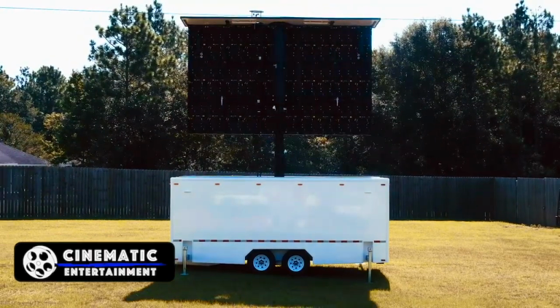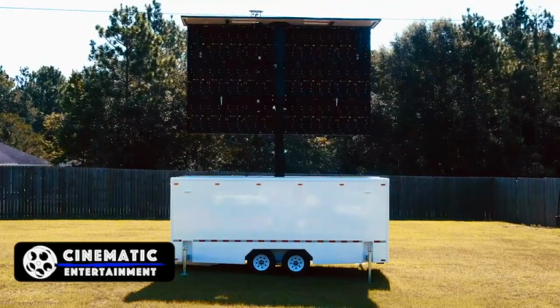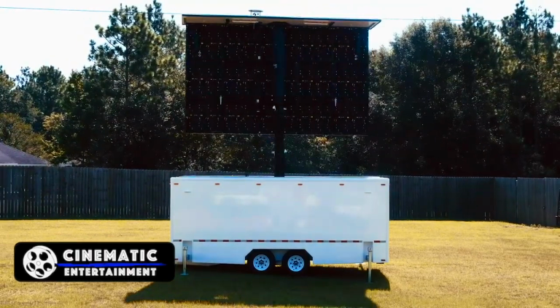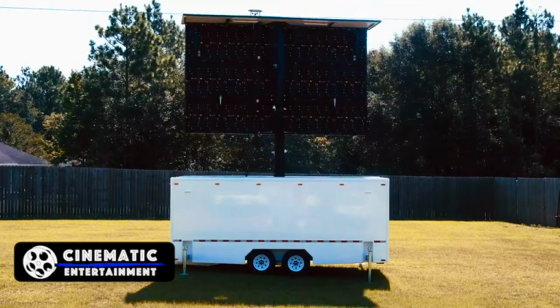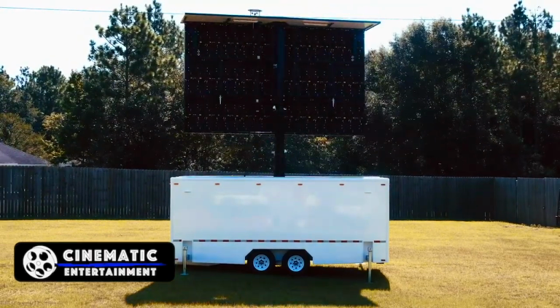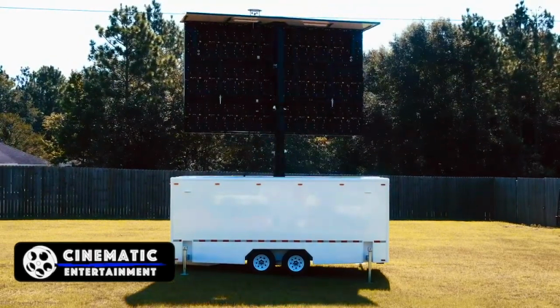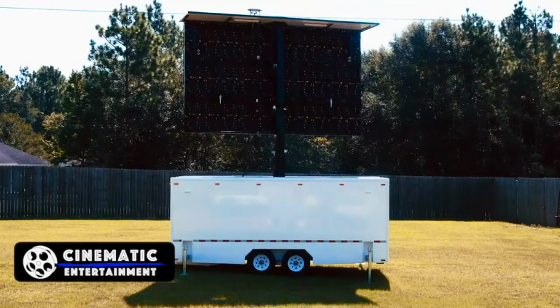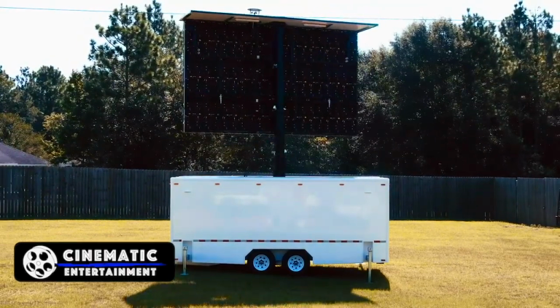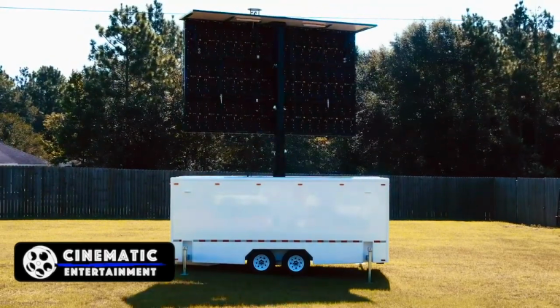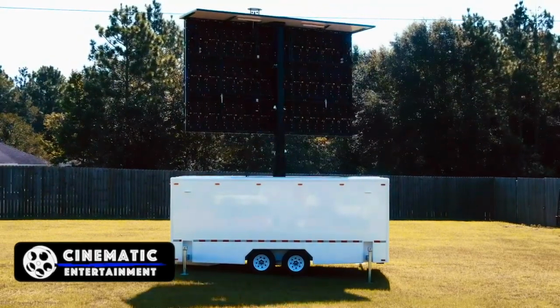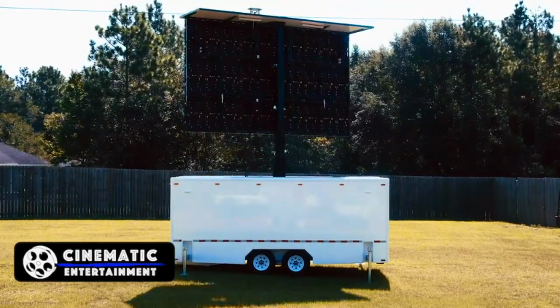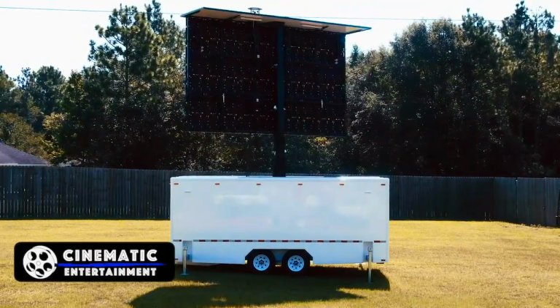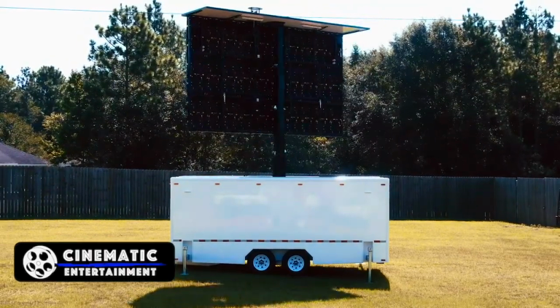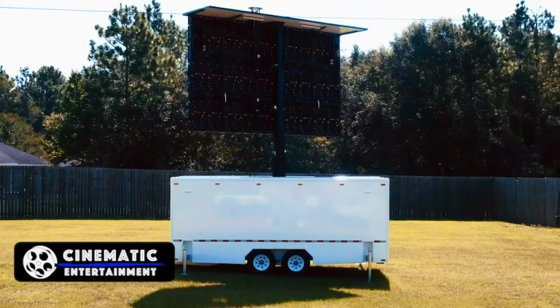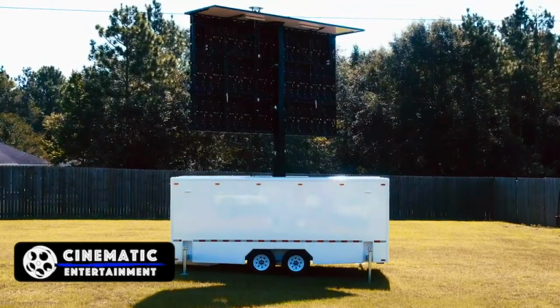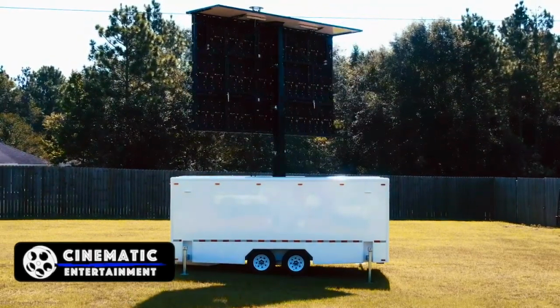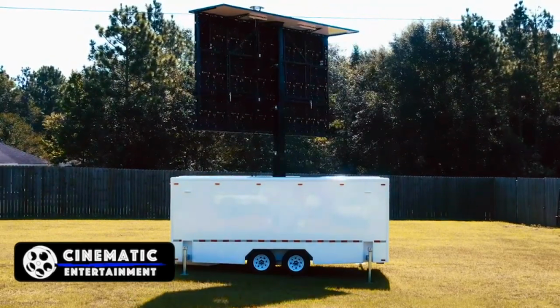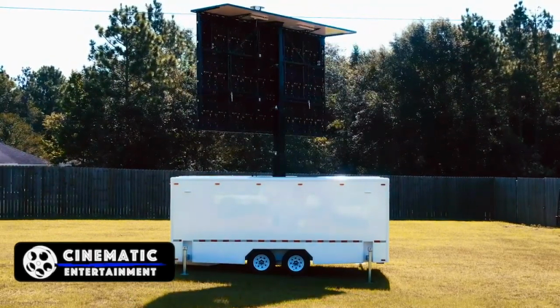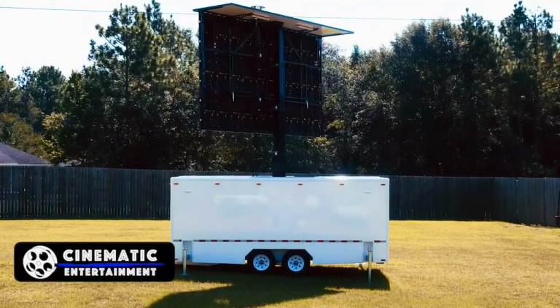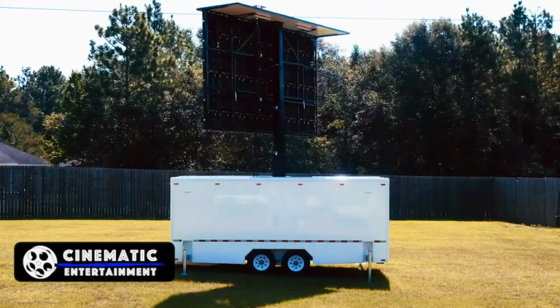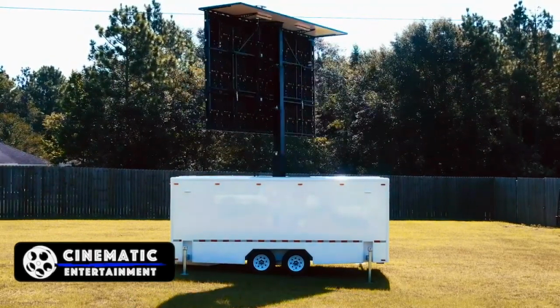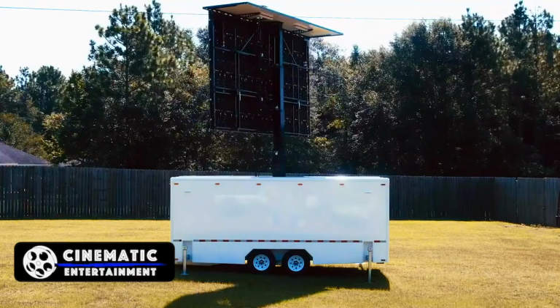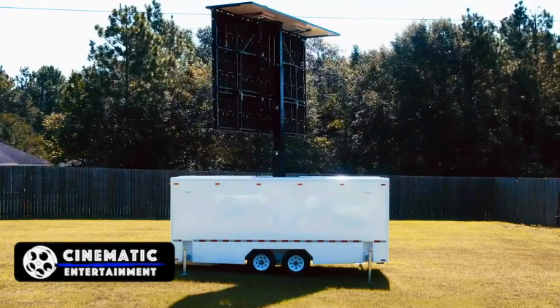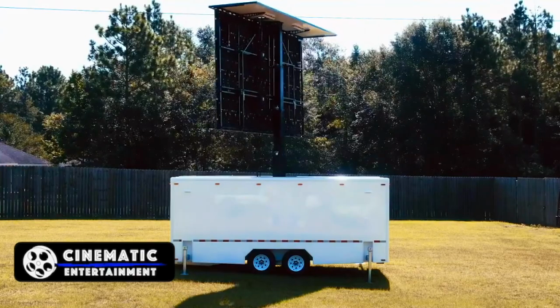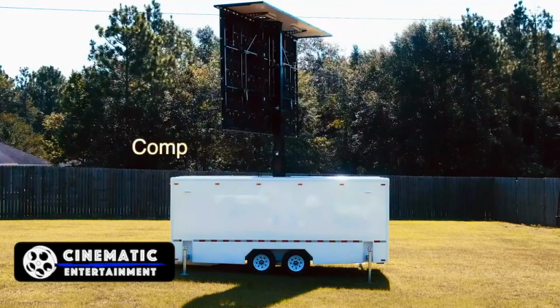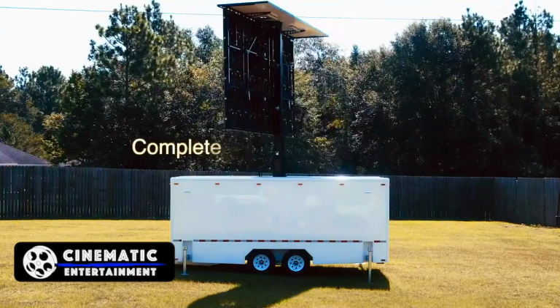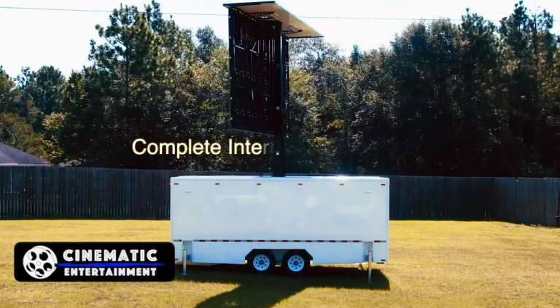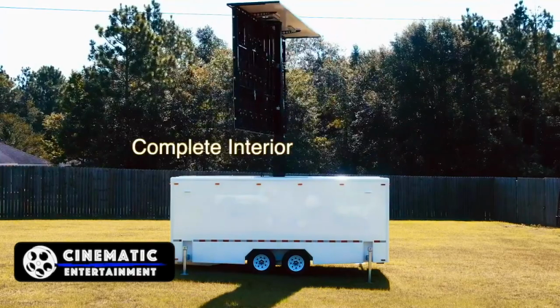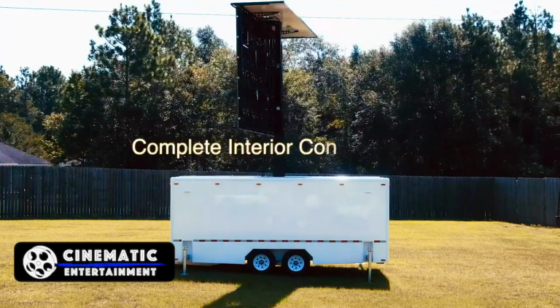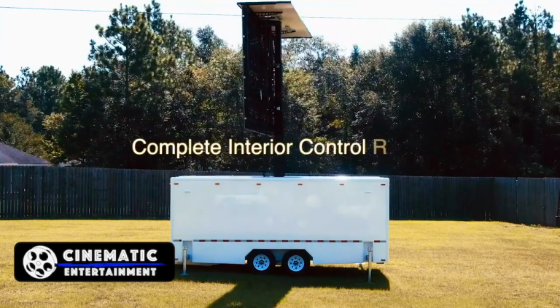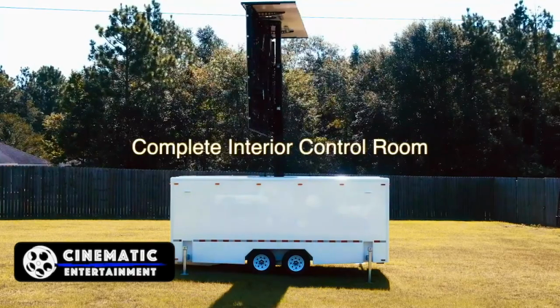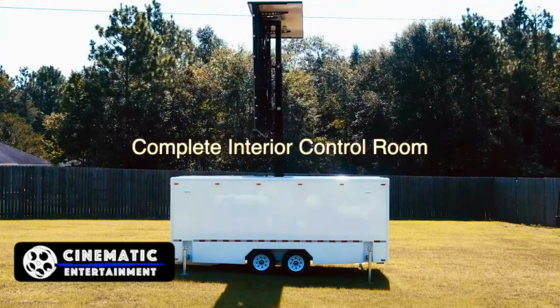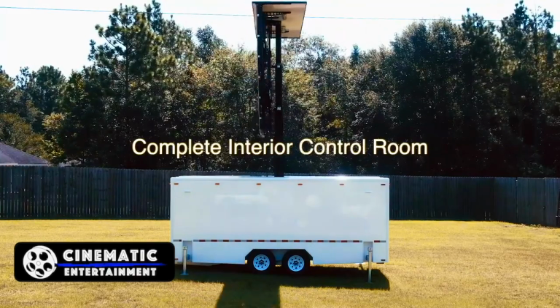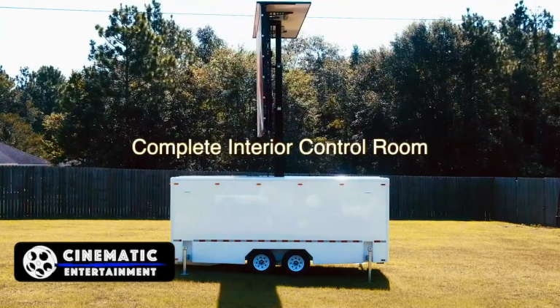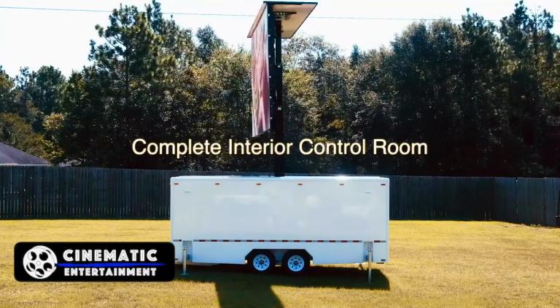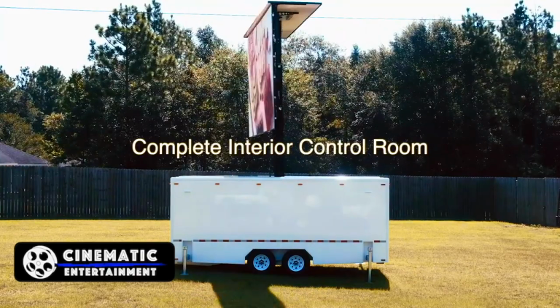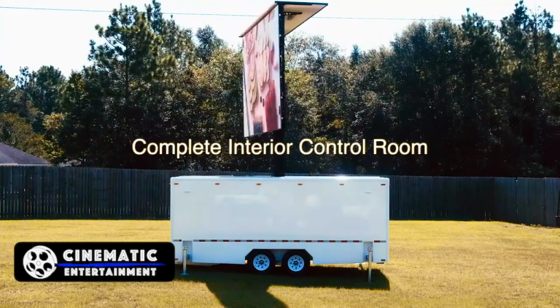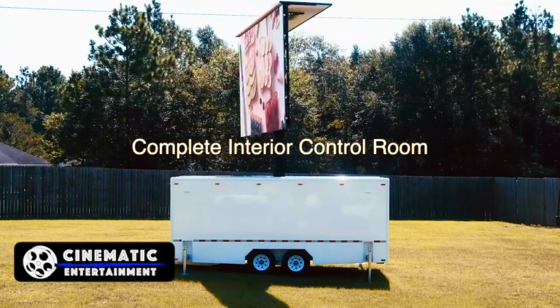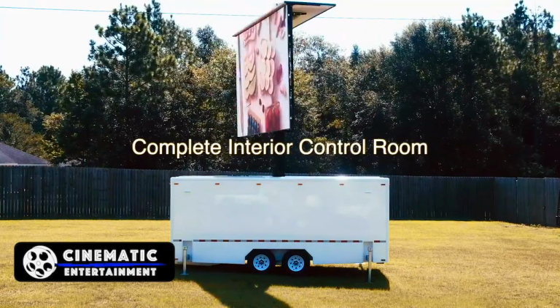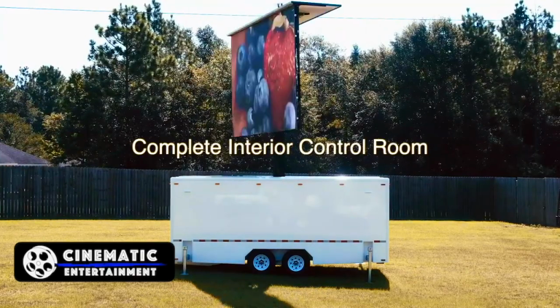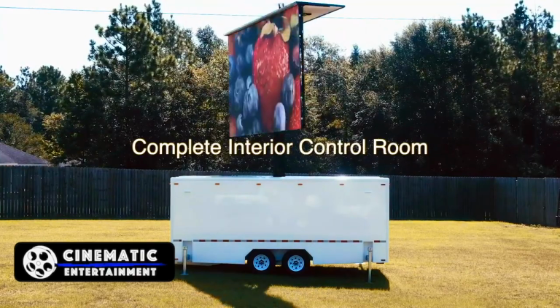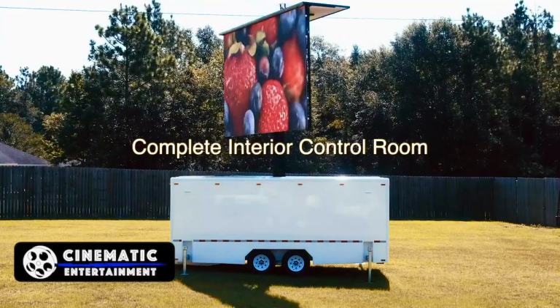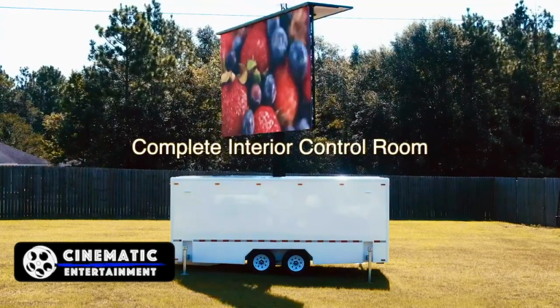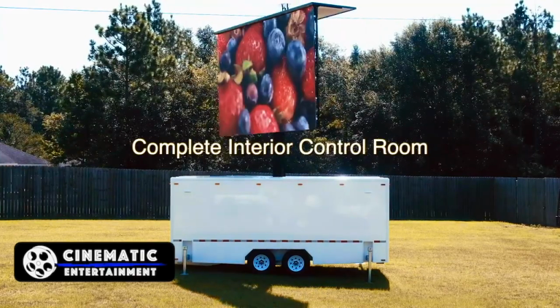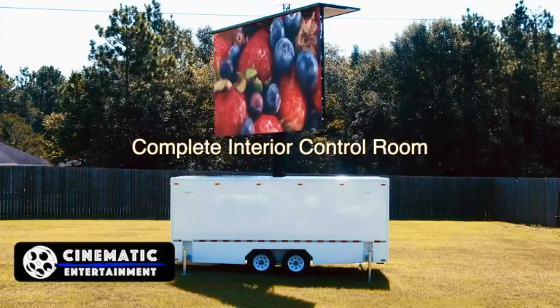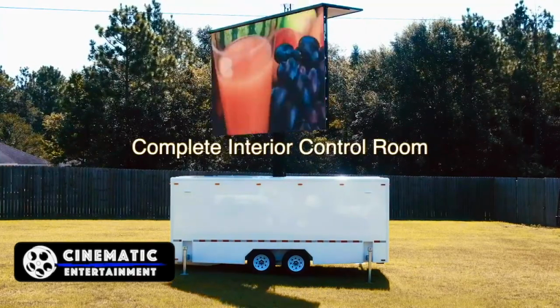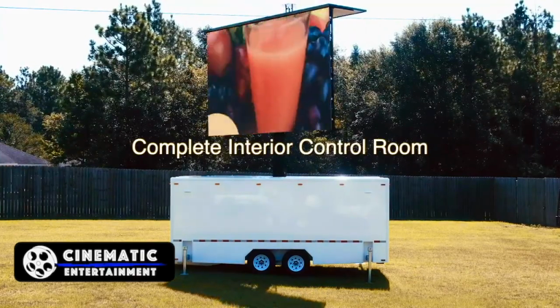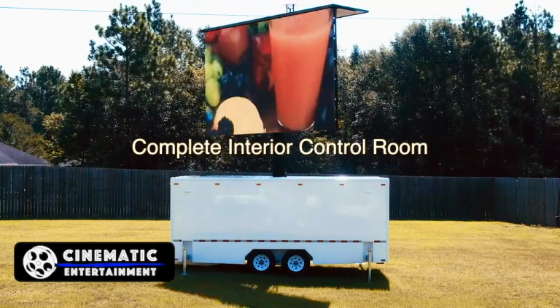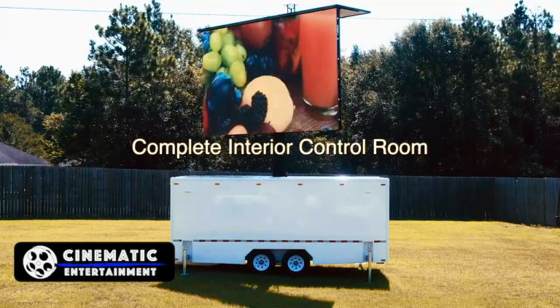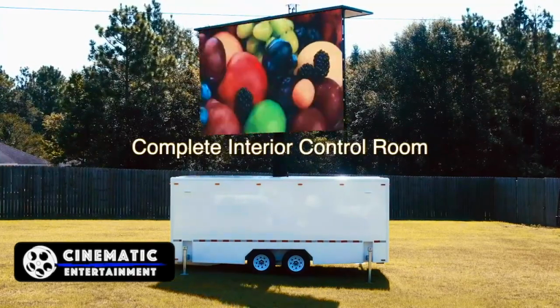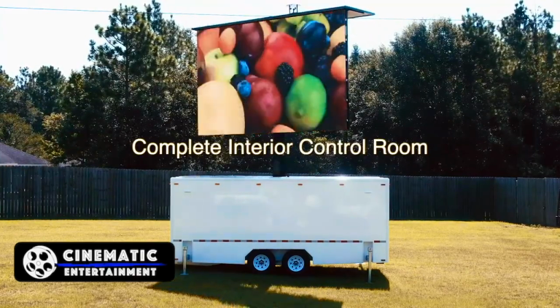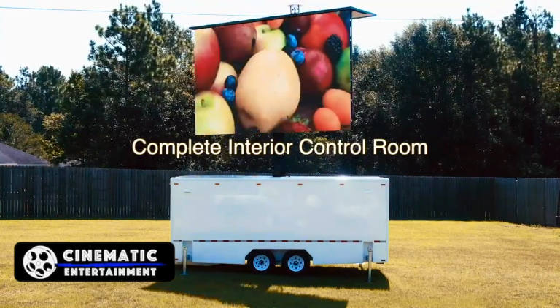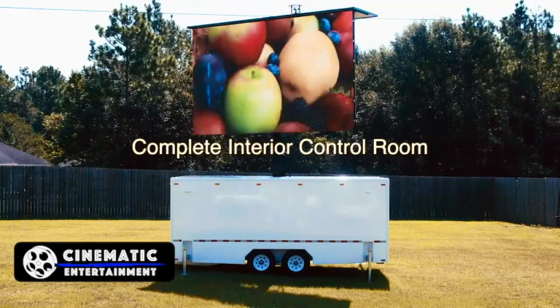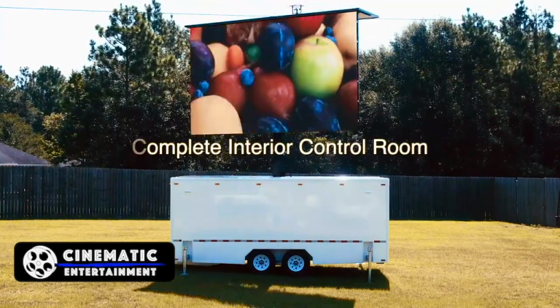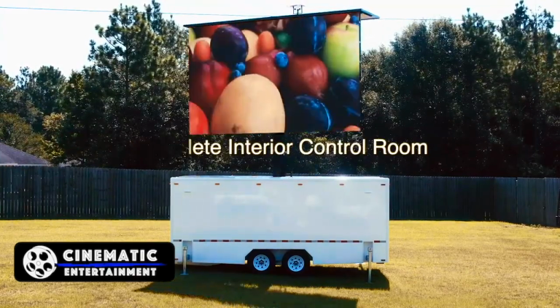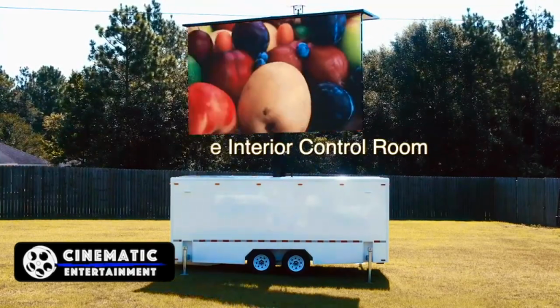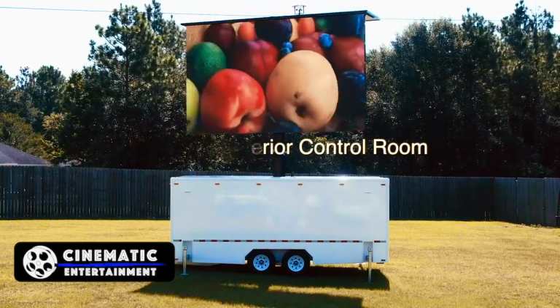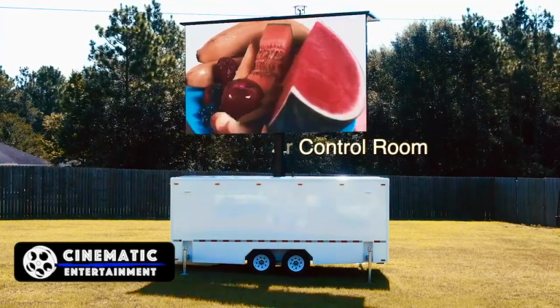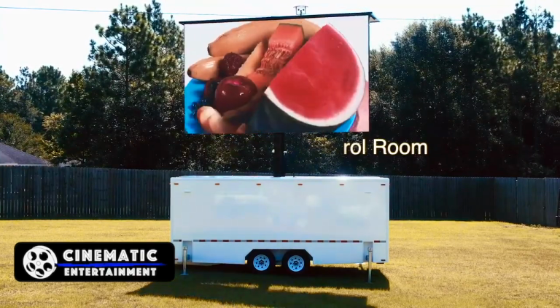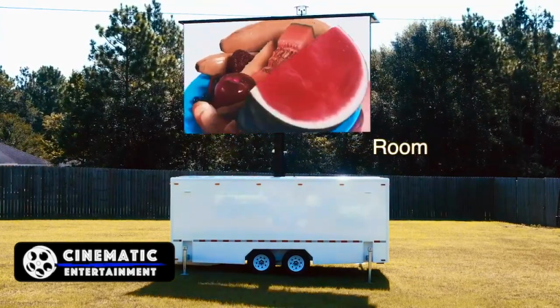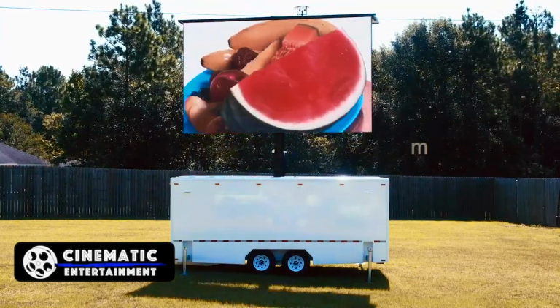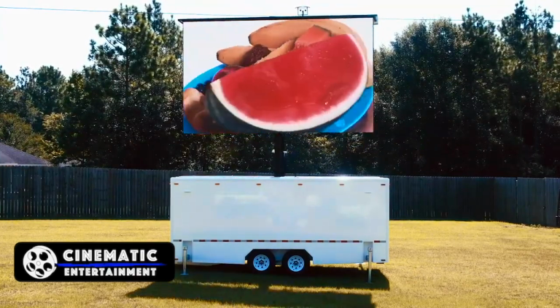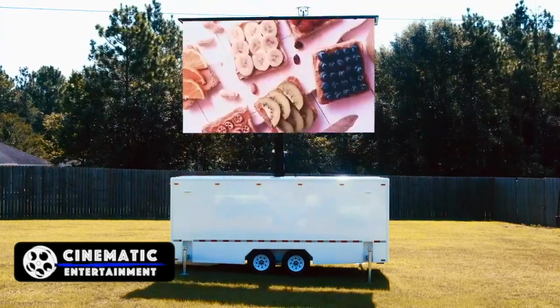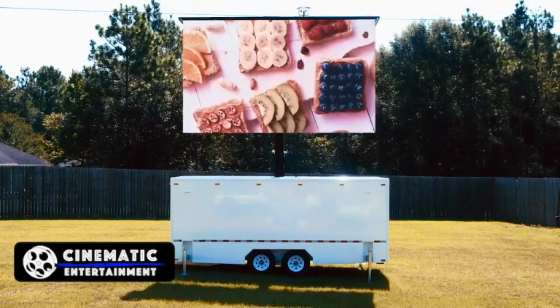We can add live camera feeds as well as staging, sound, and lighting systems for a complete, mind-blowing turnkey solution.